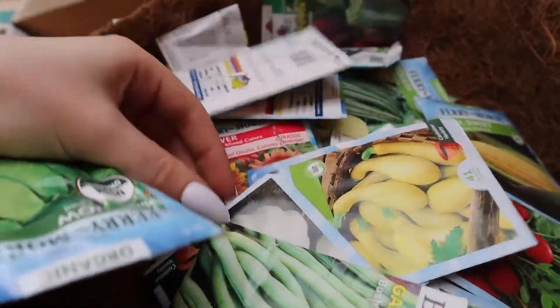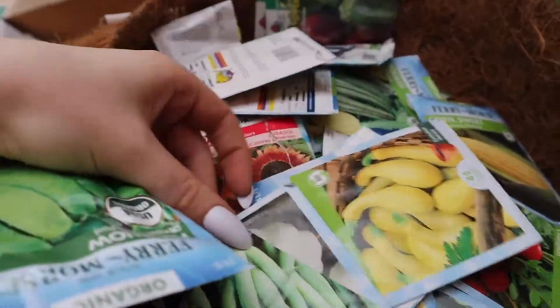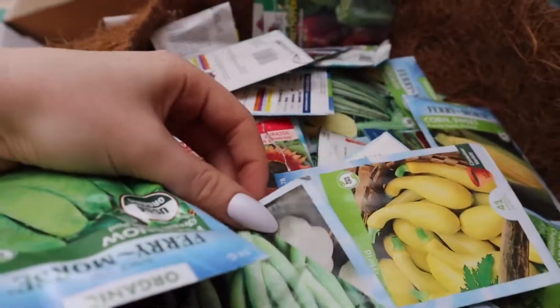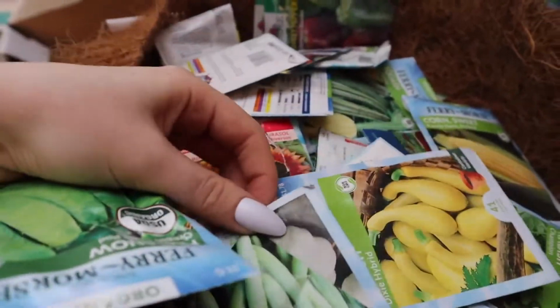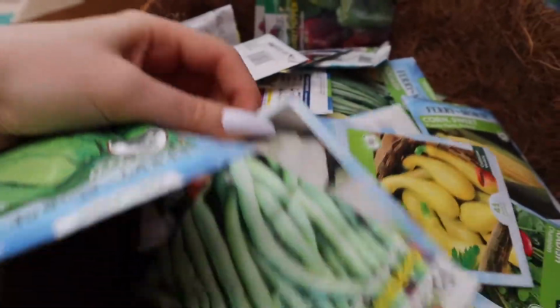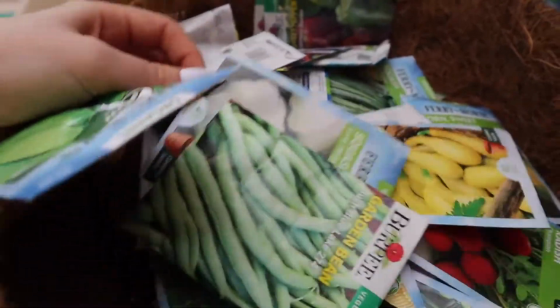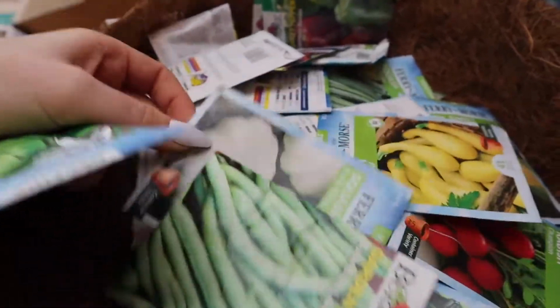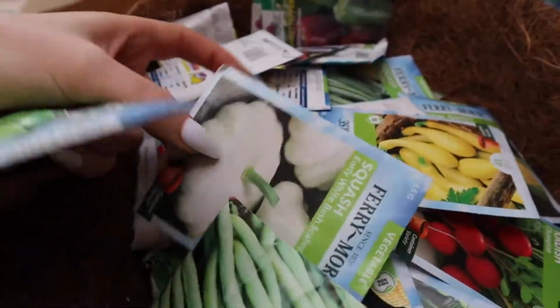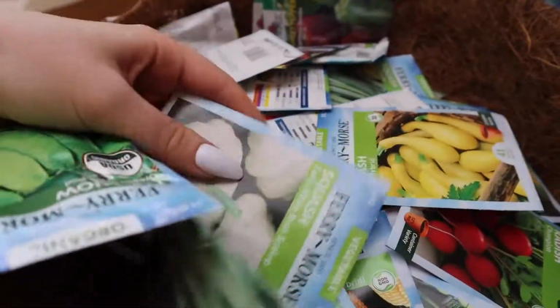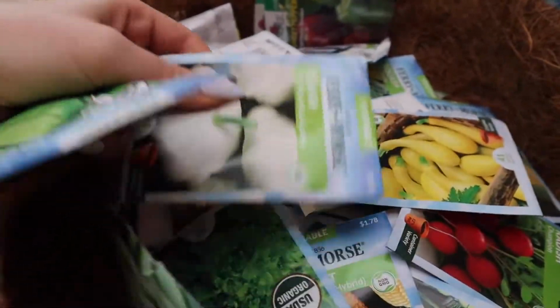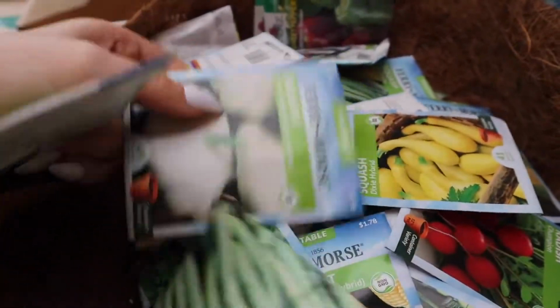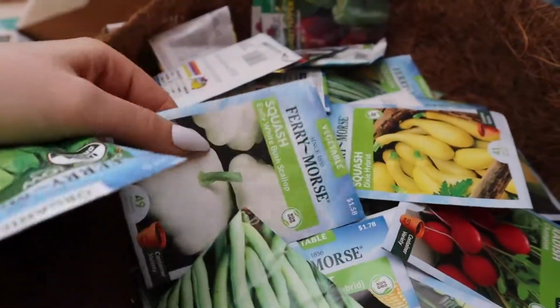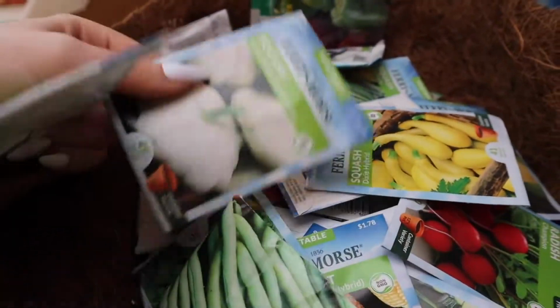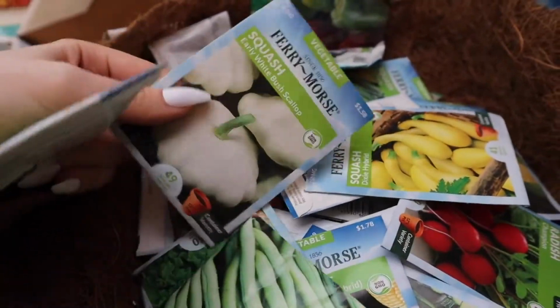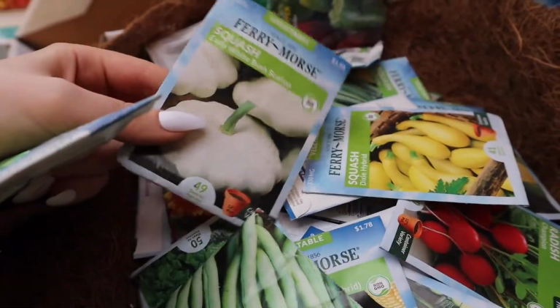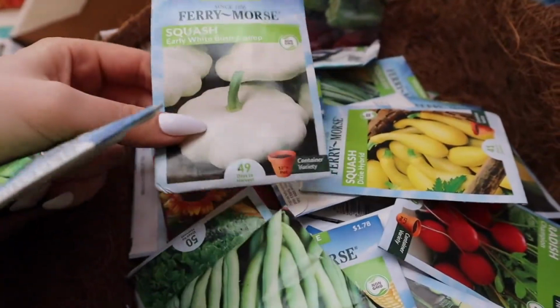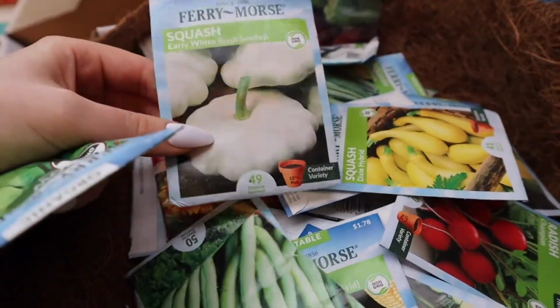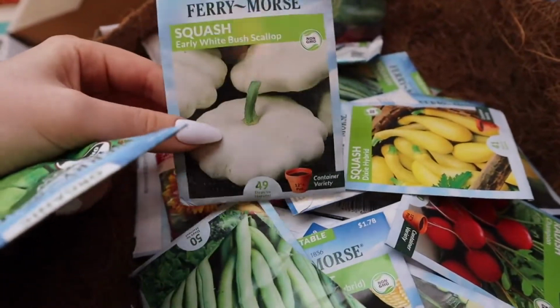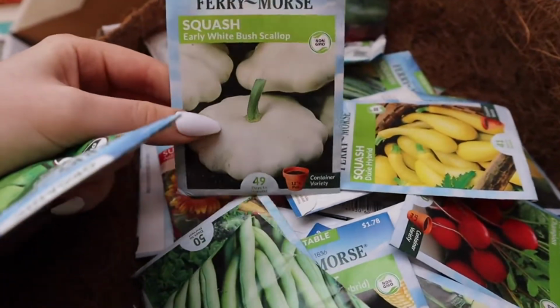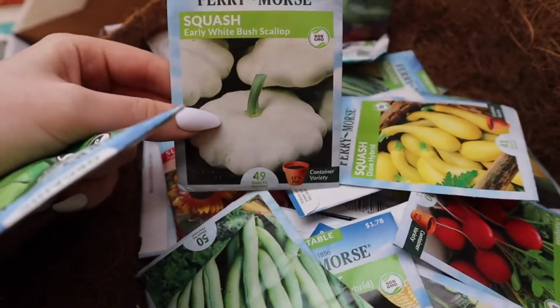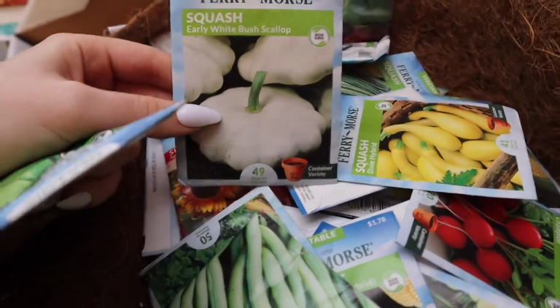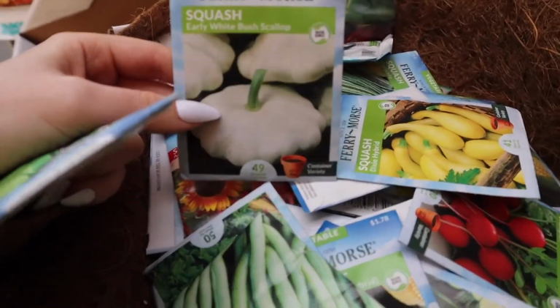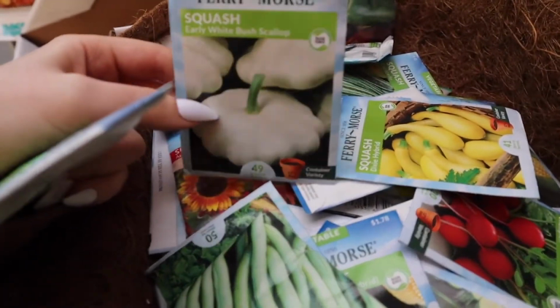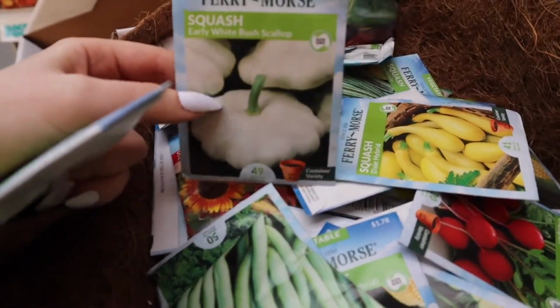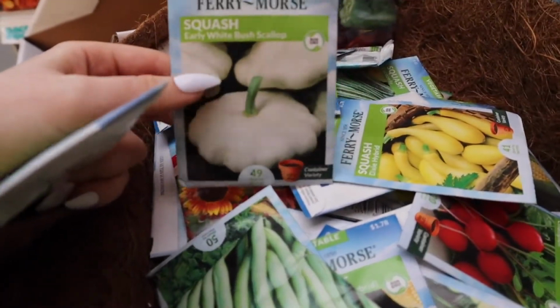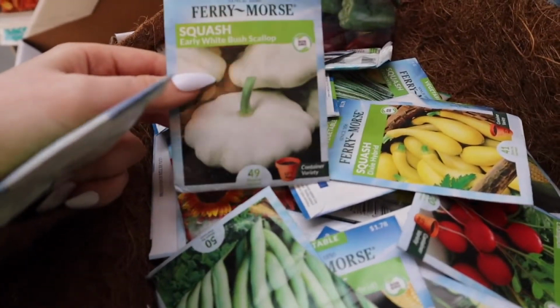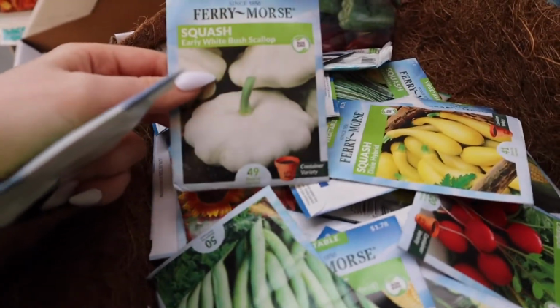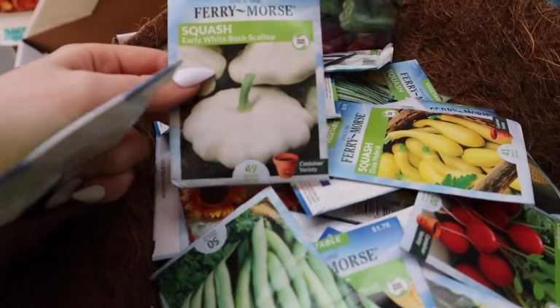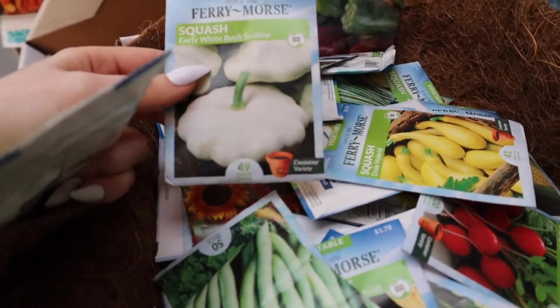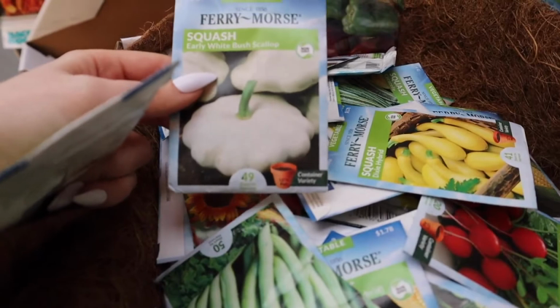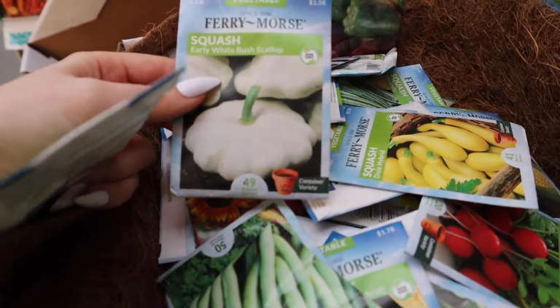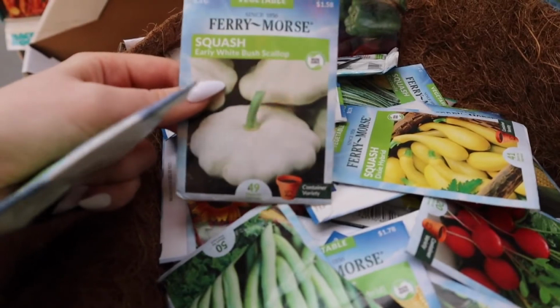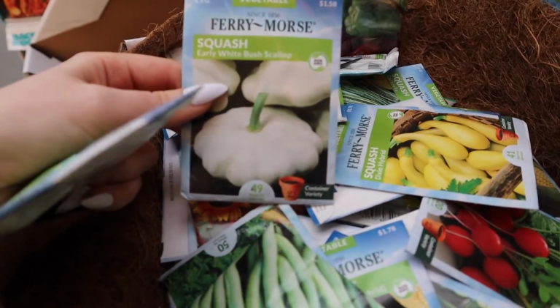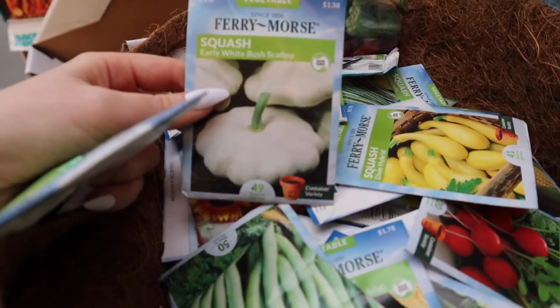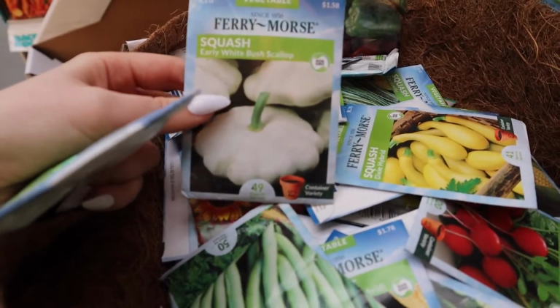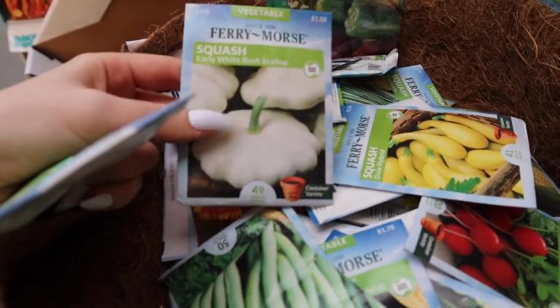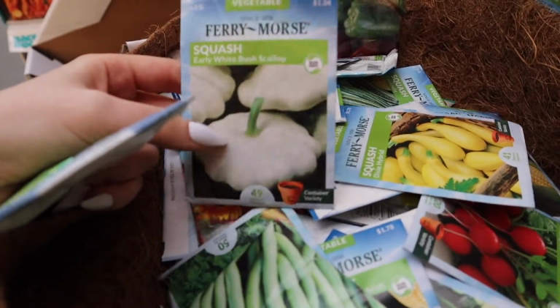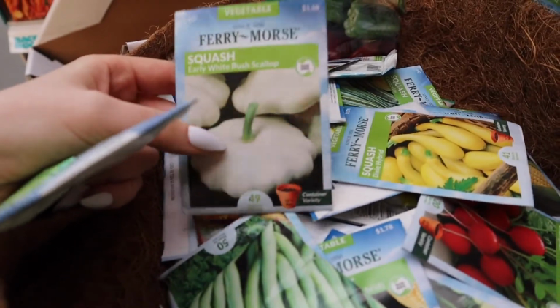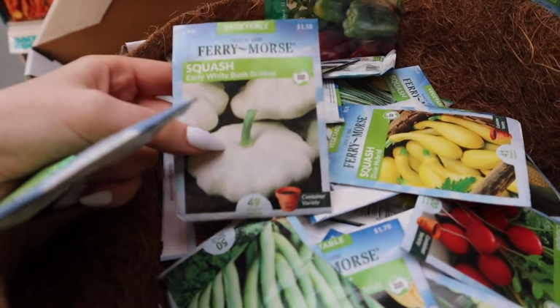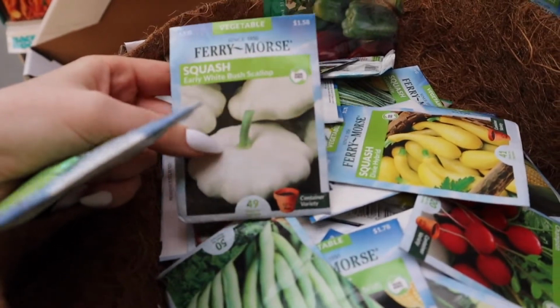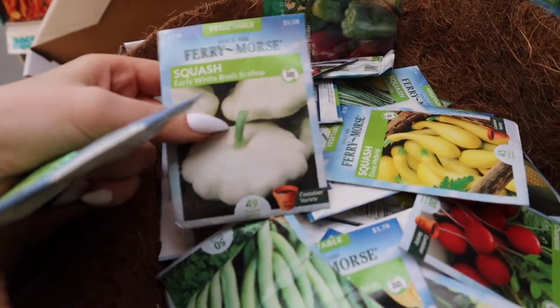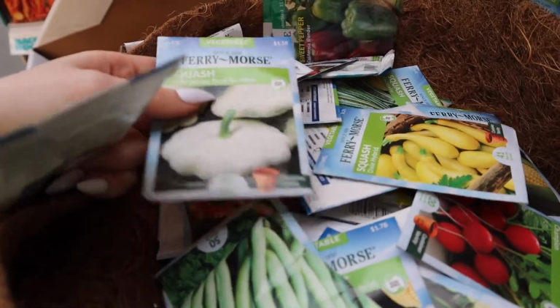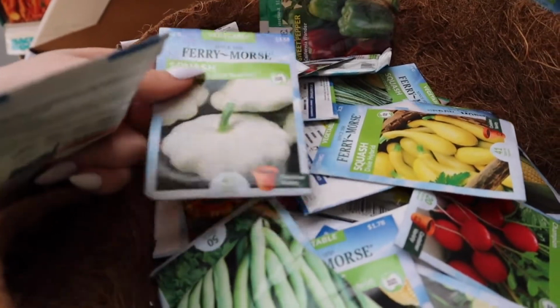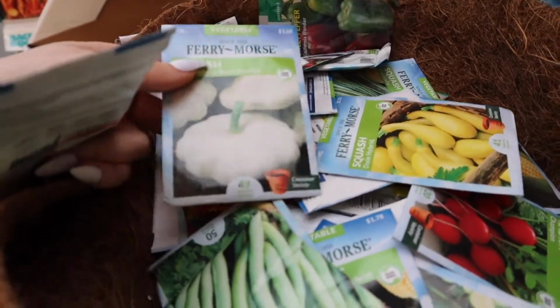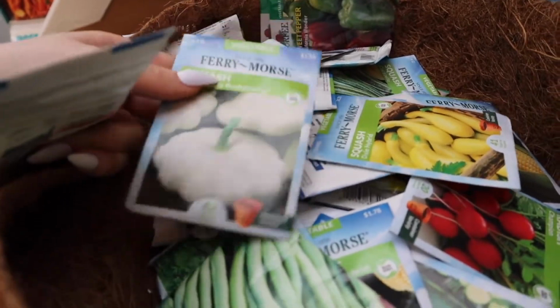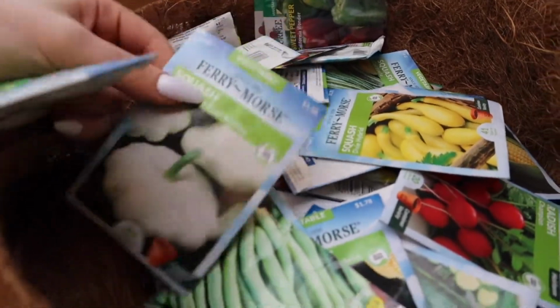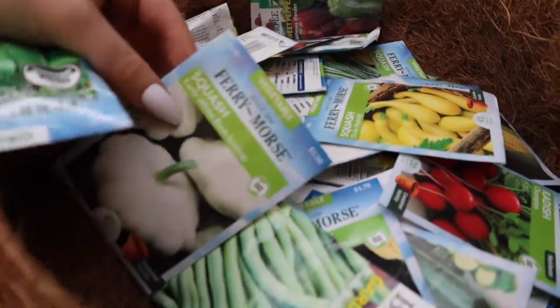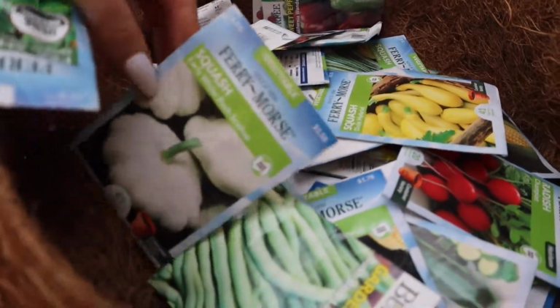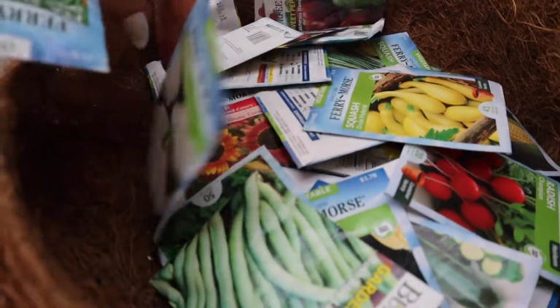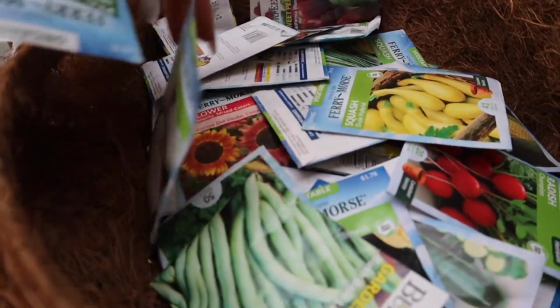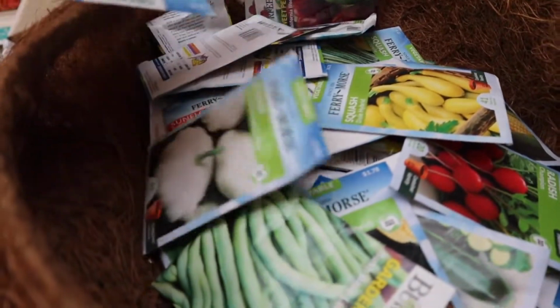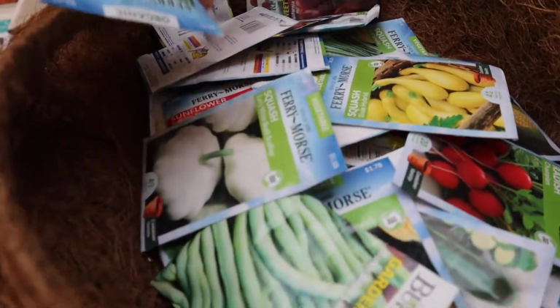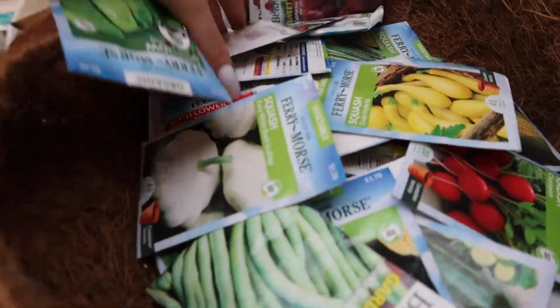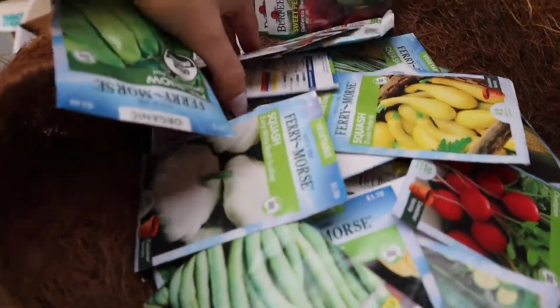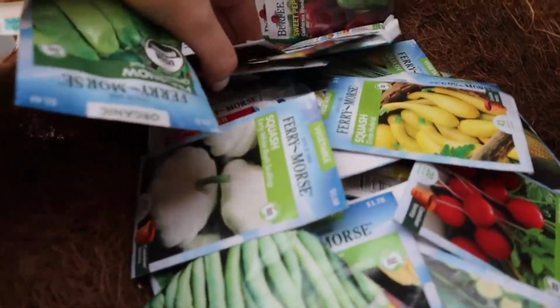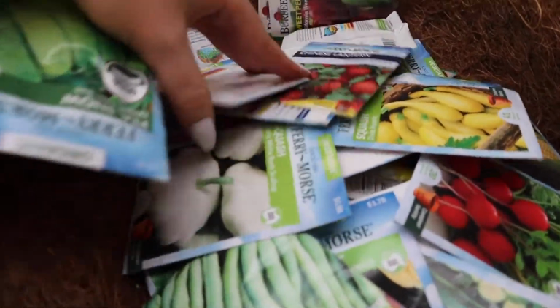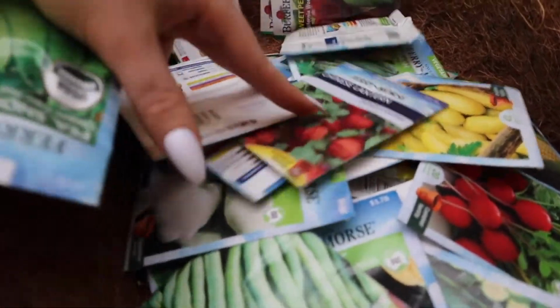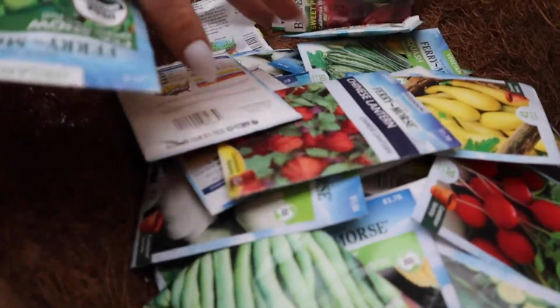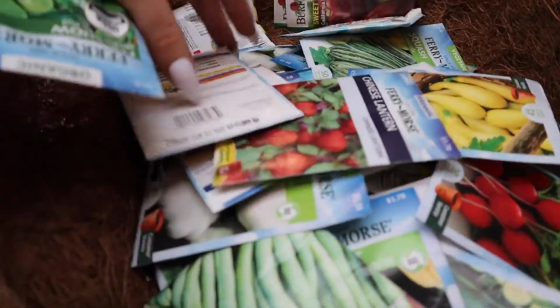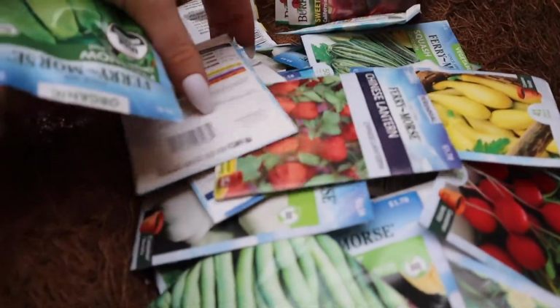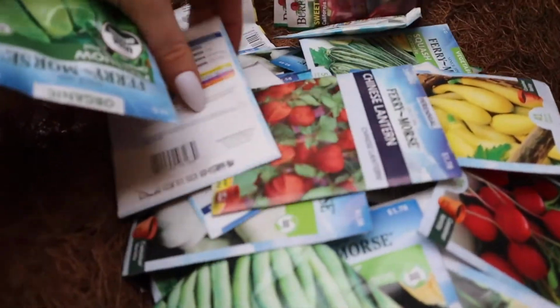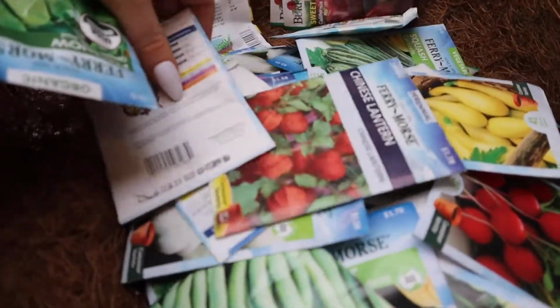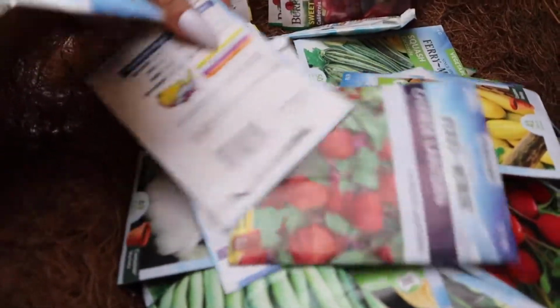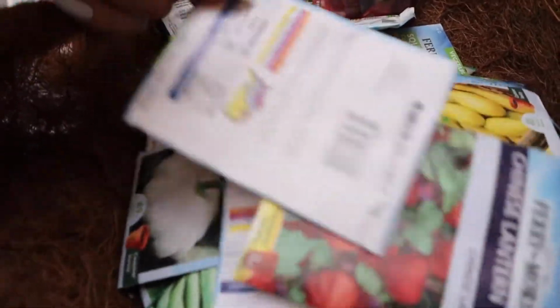I found something I wasn't expecting — these are squash, but I thought they were going to be little tiny pumpkins. I kind of want to get those.